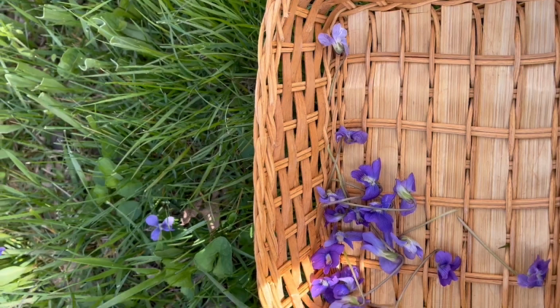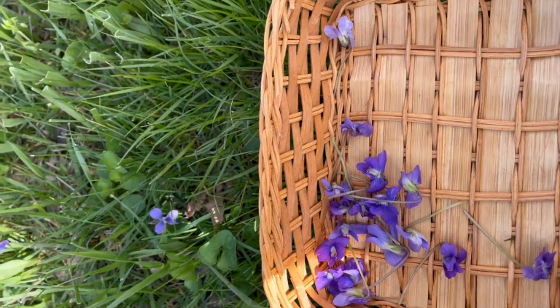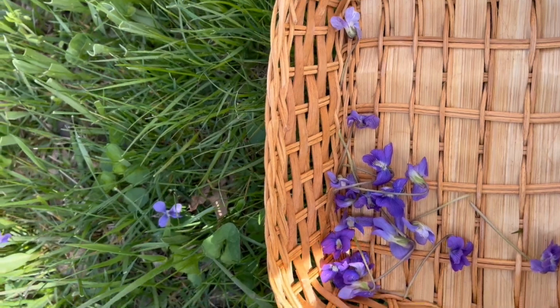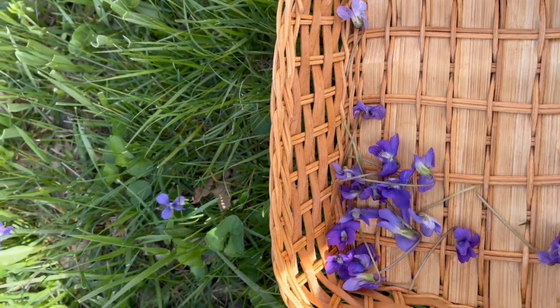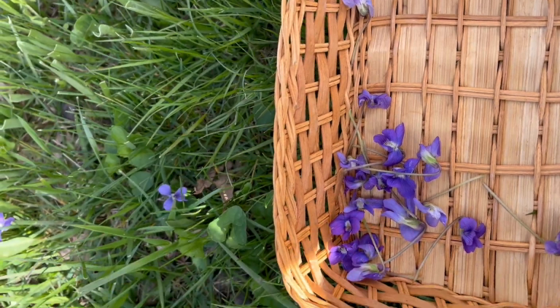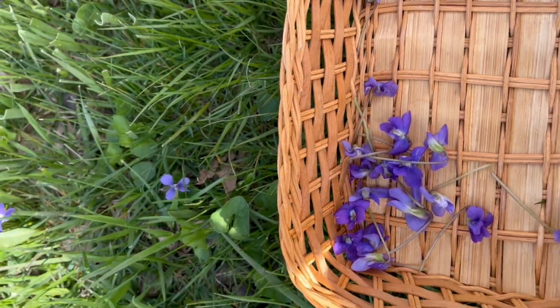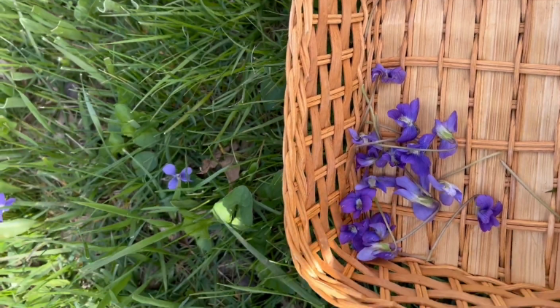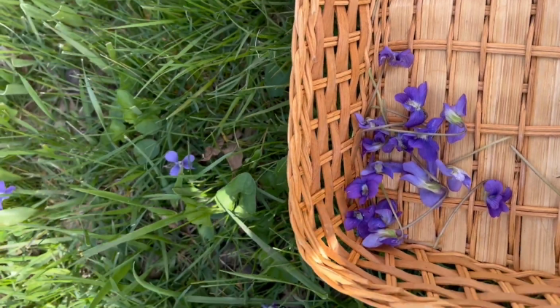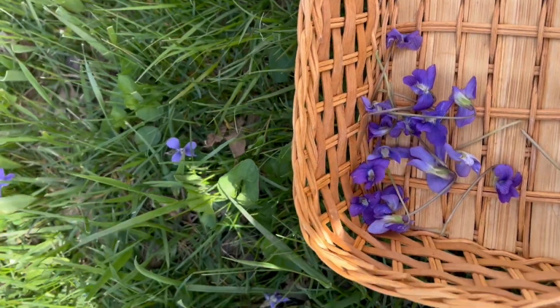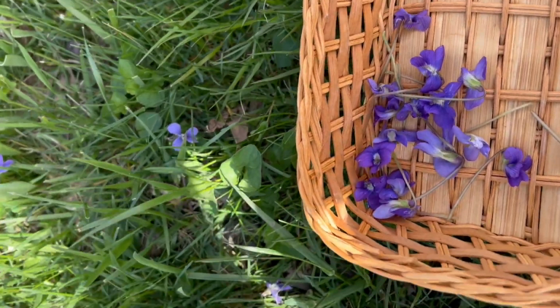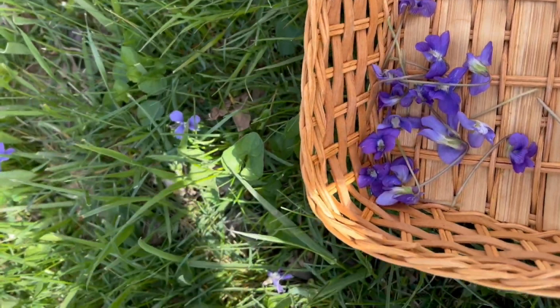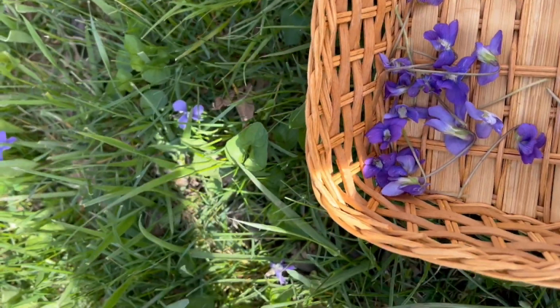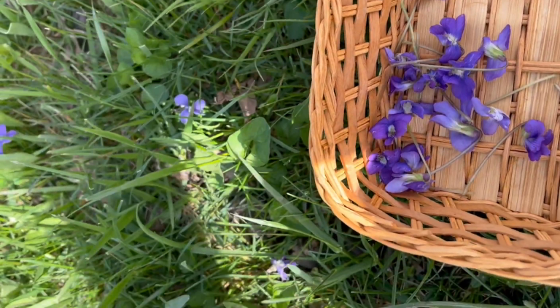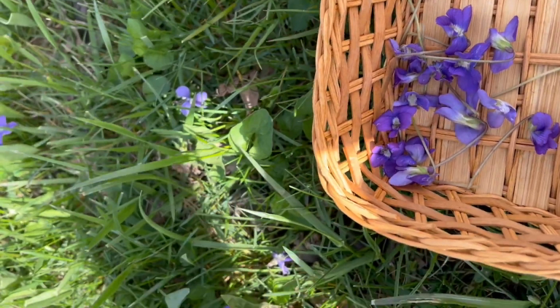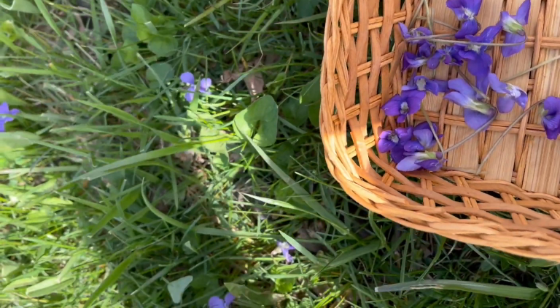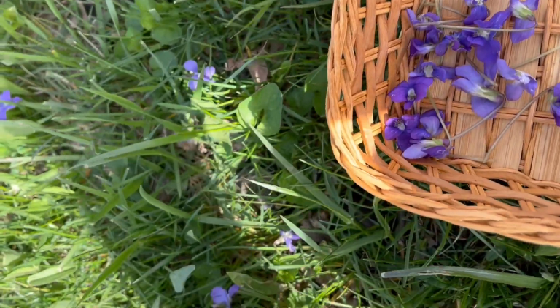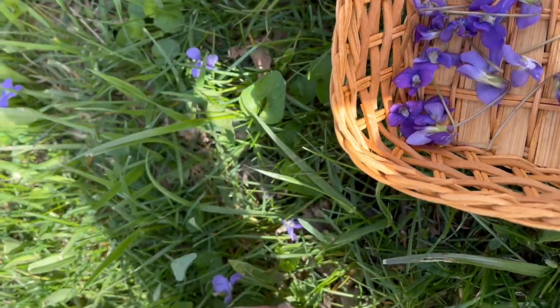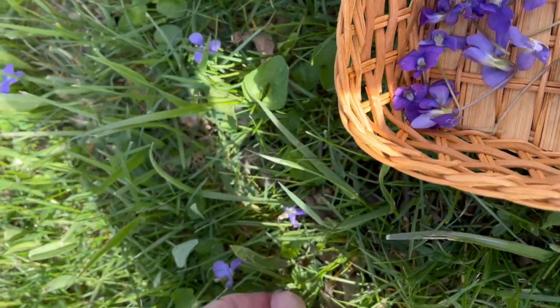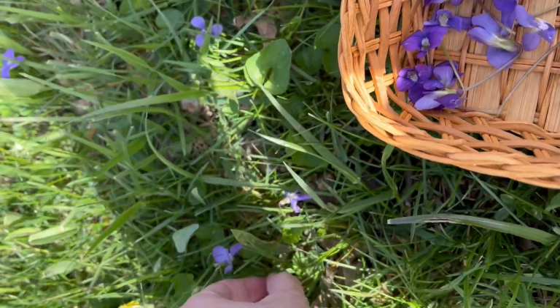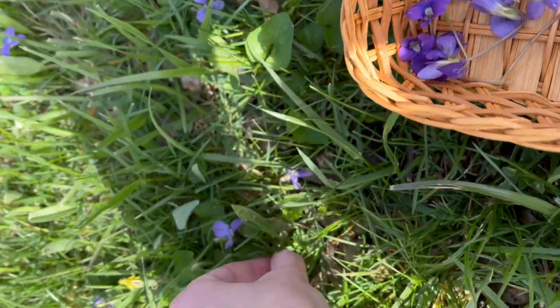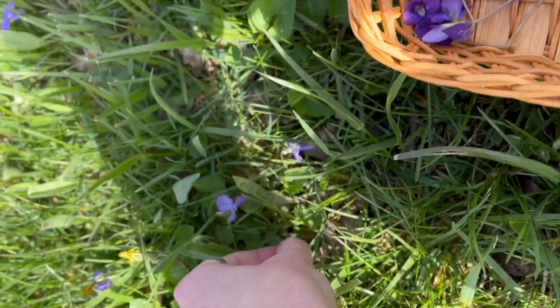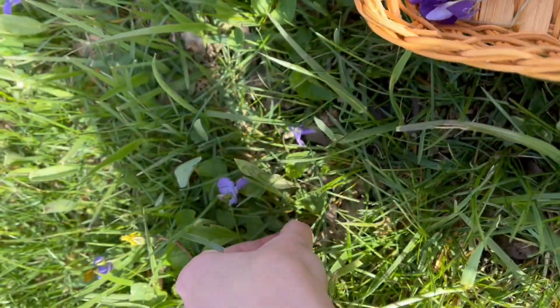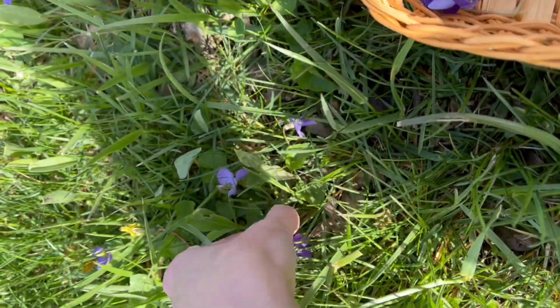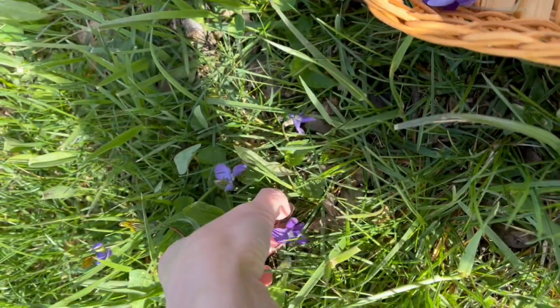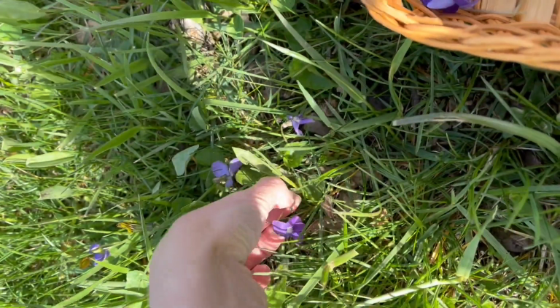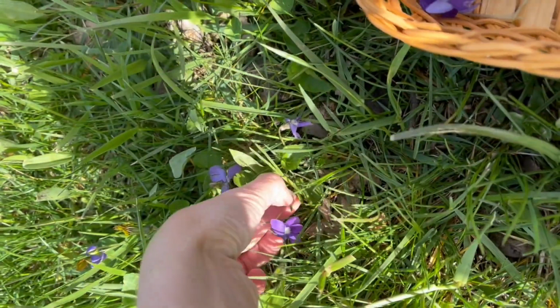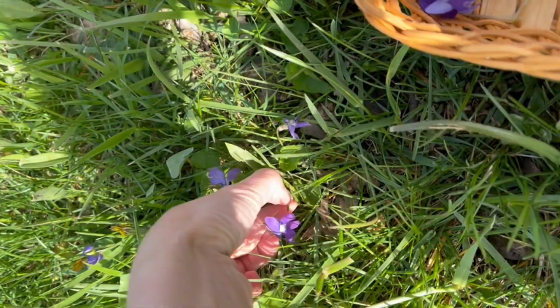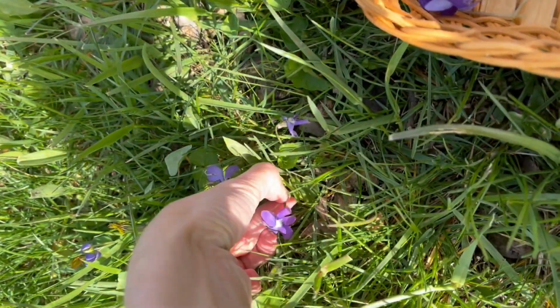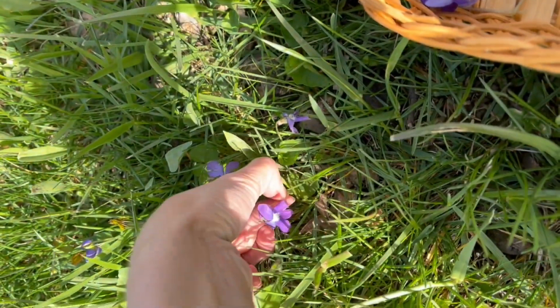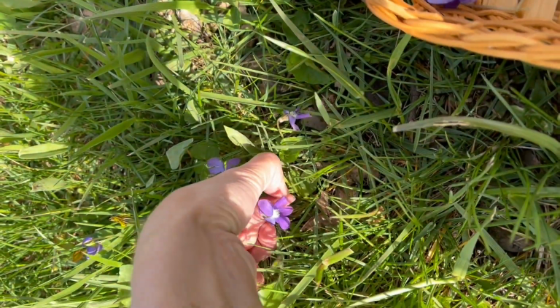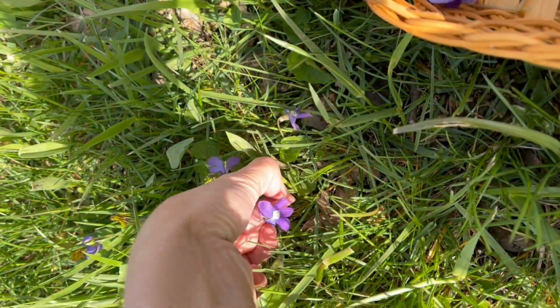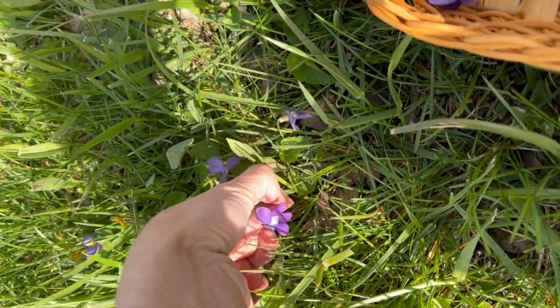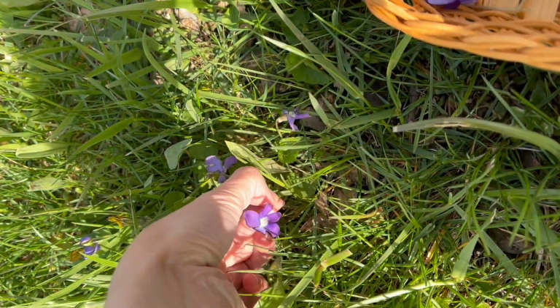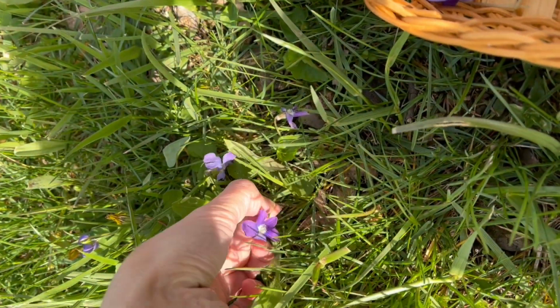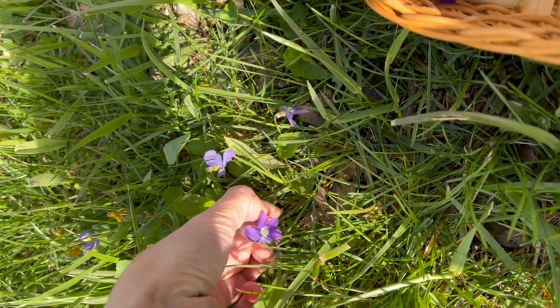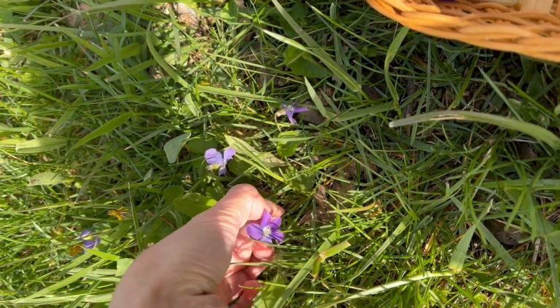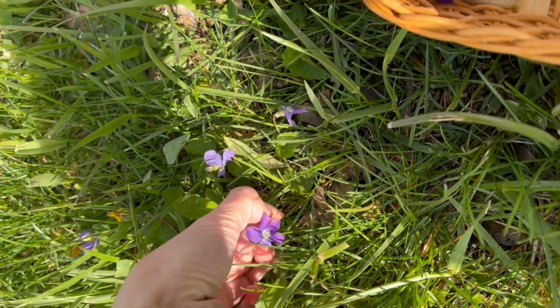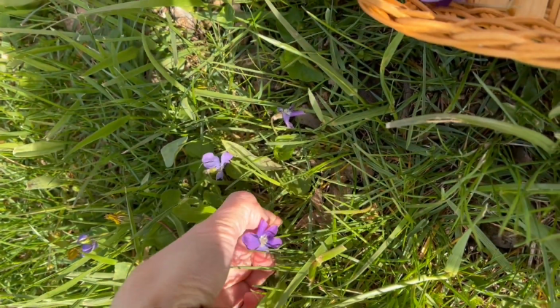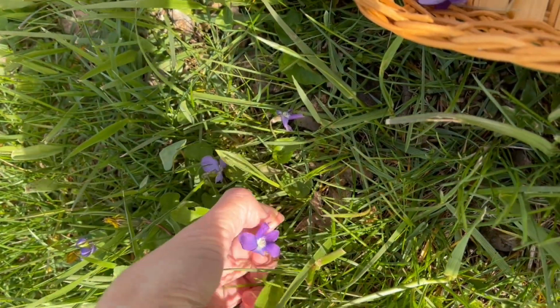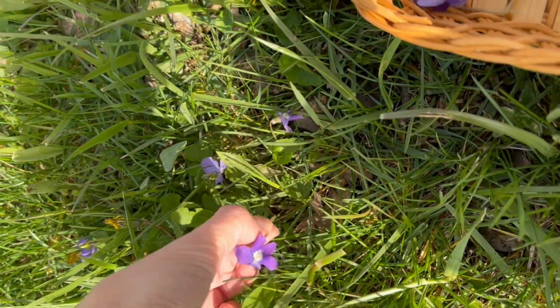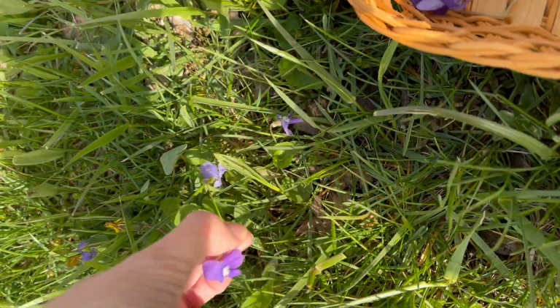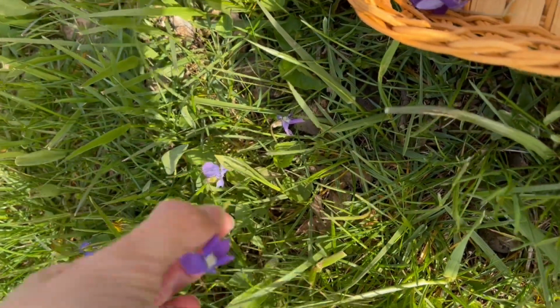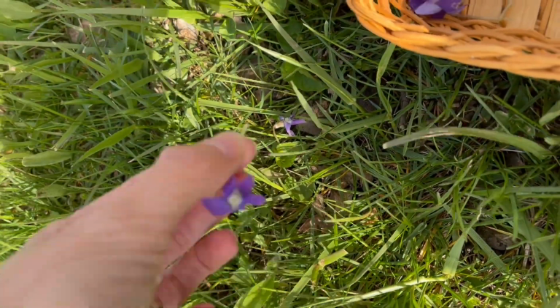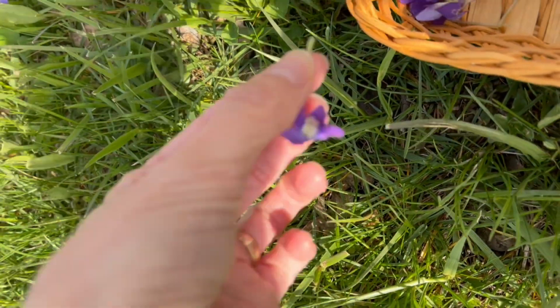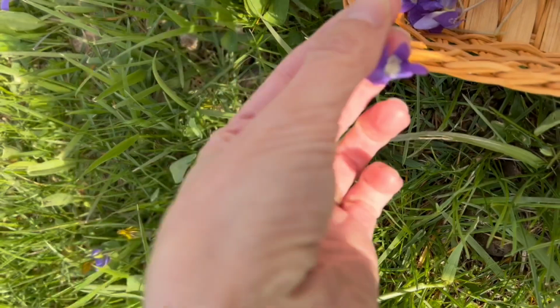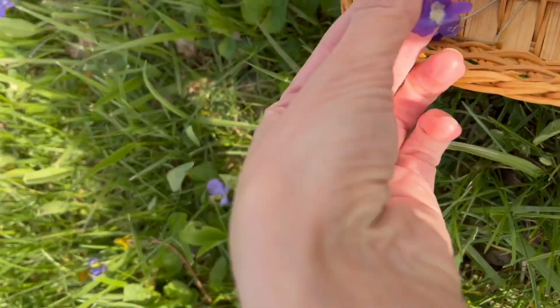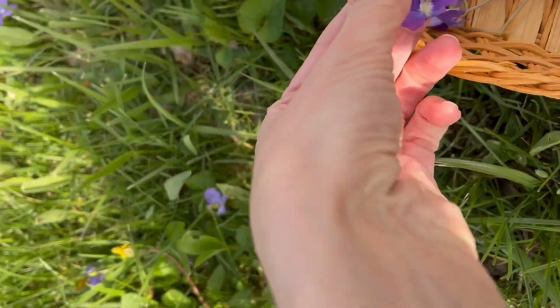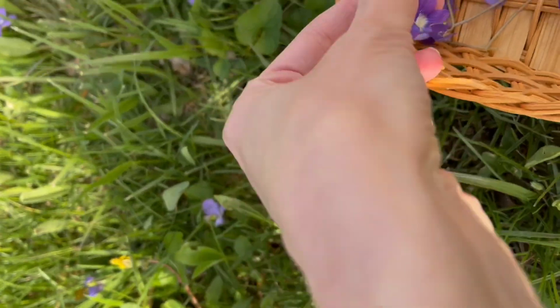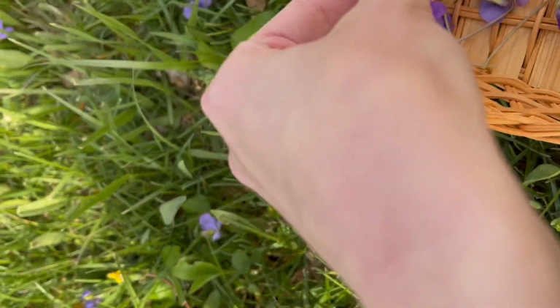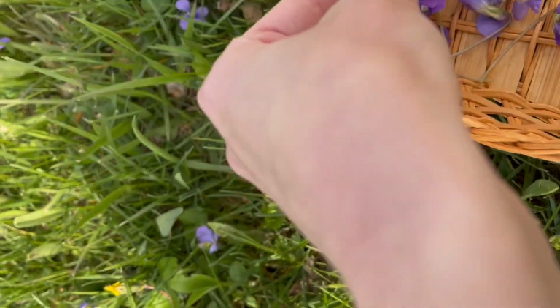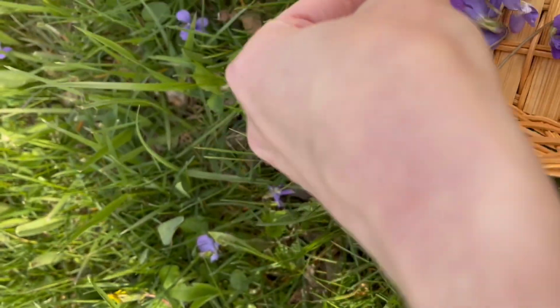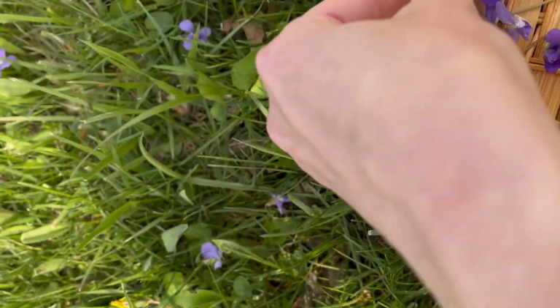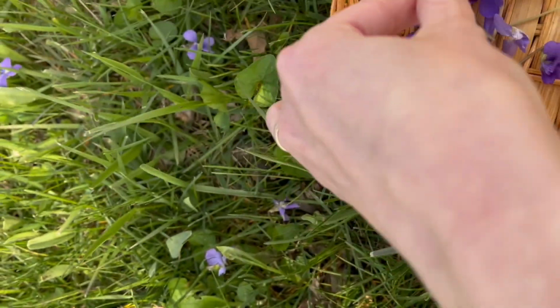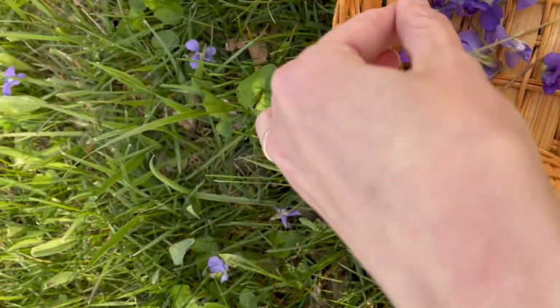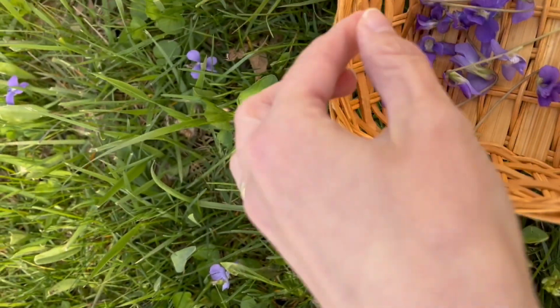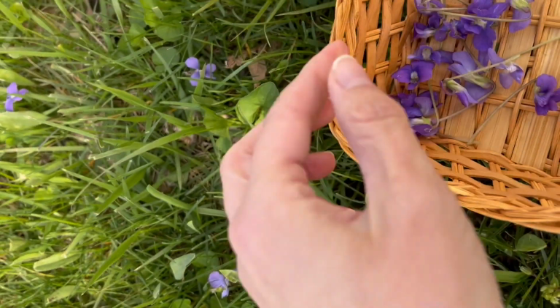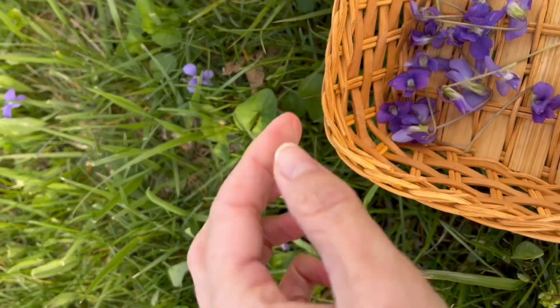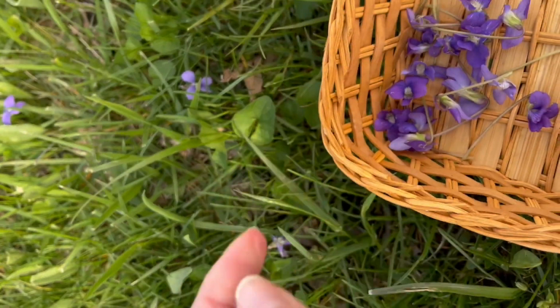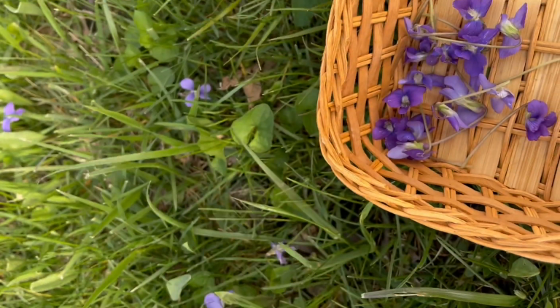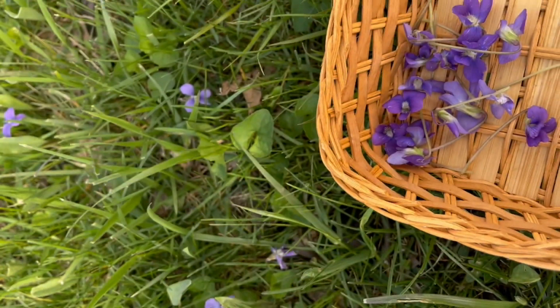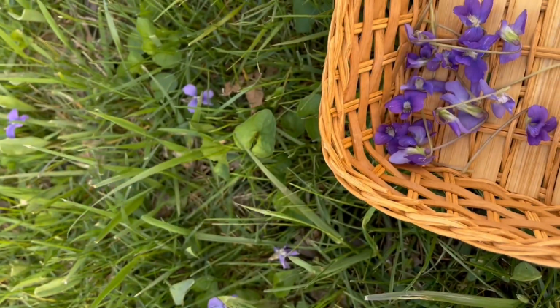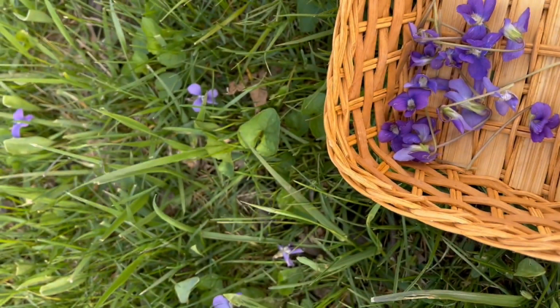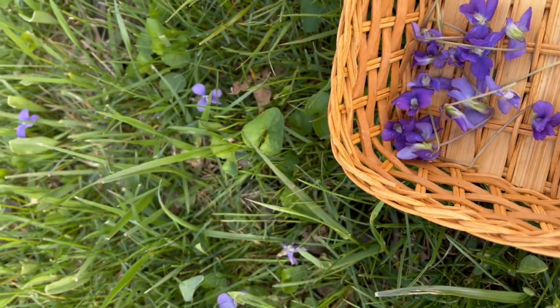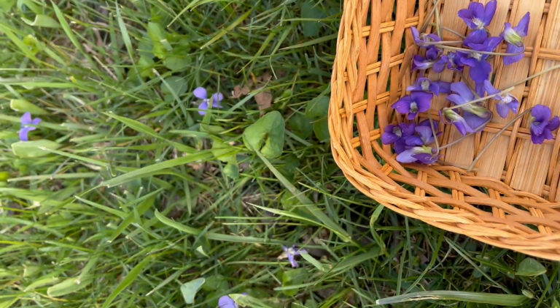Welcome to Moon Garden. My name is Abigail and today I'll show you how to make vanilla and violet thumbprints.